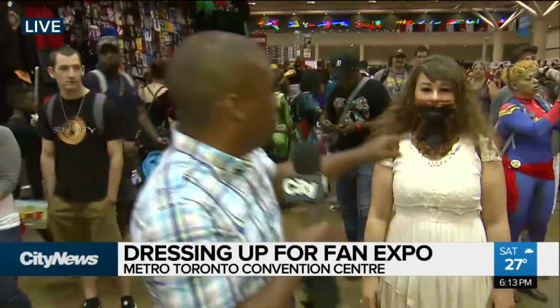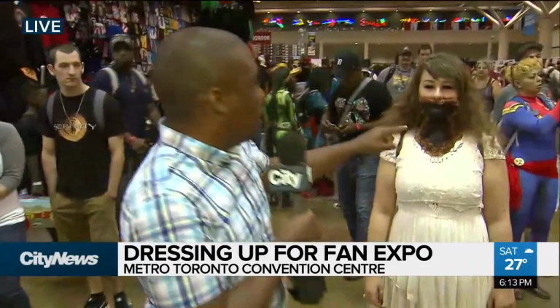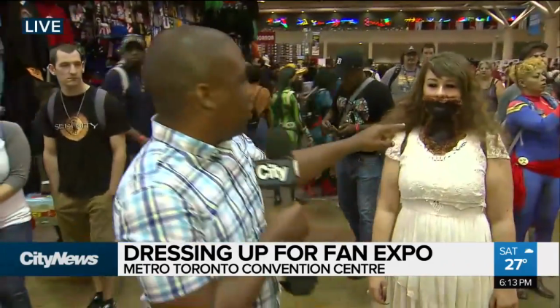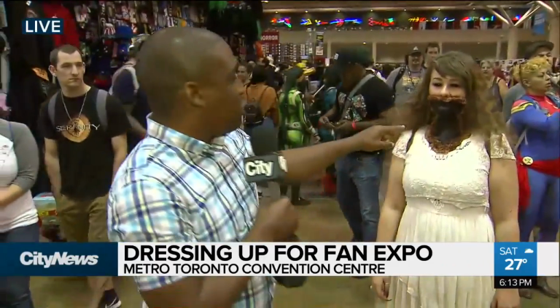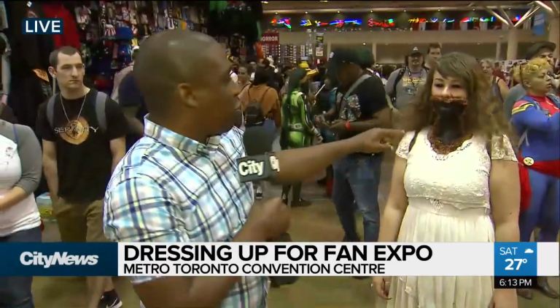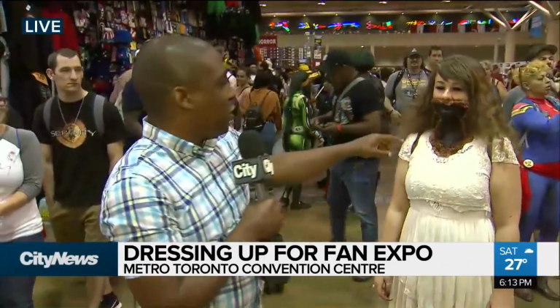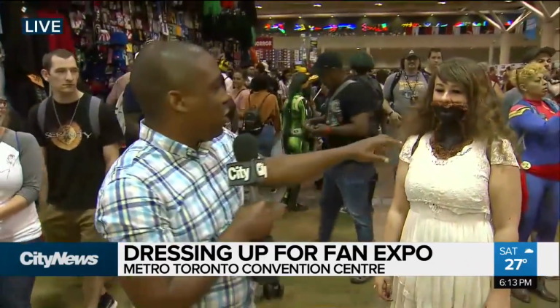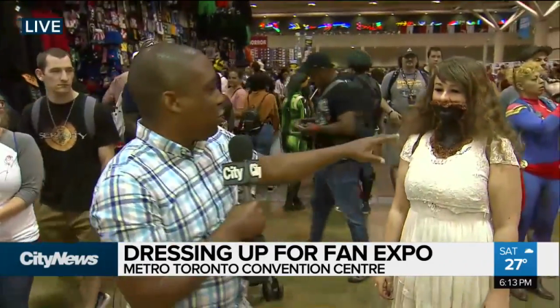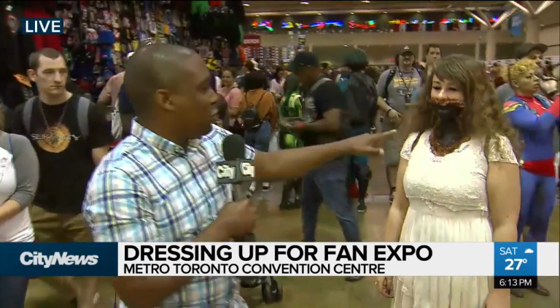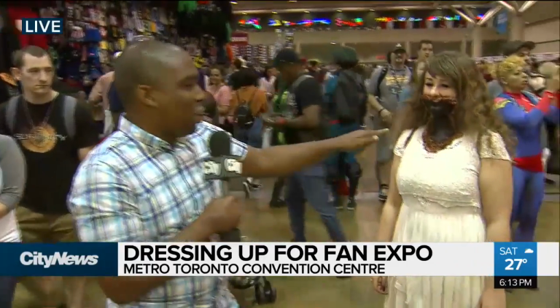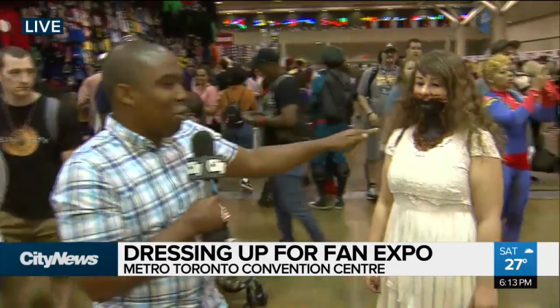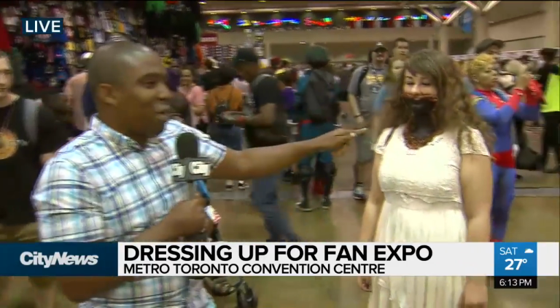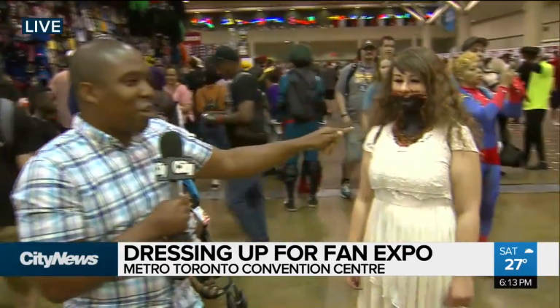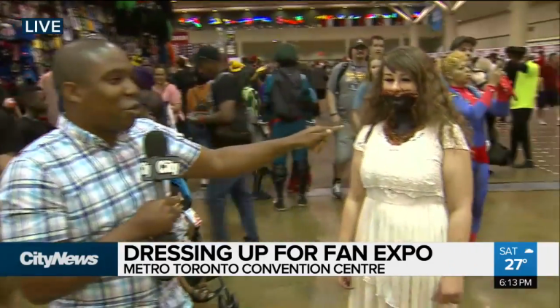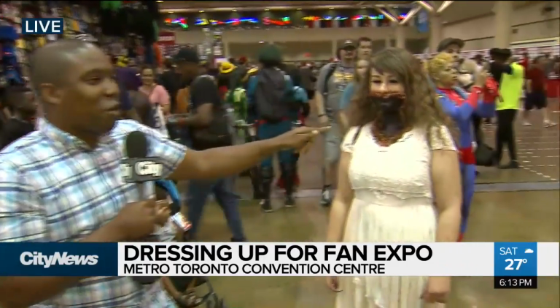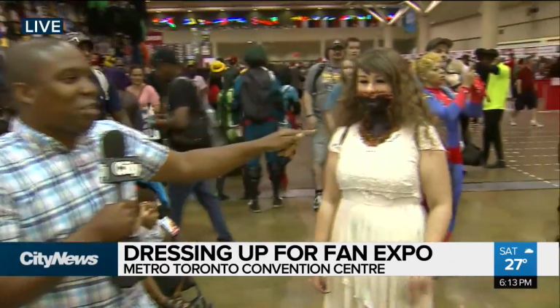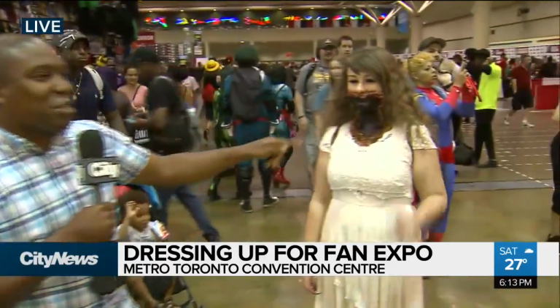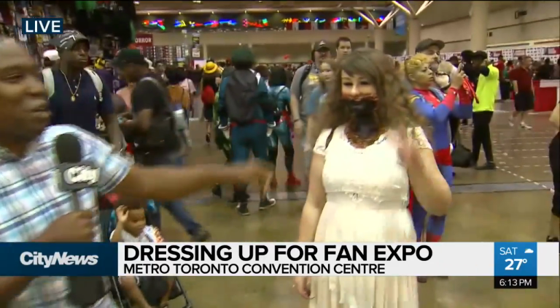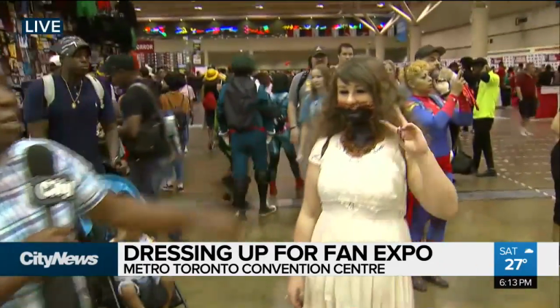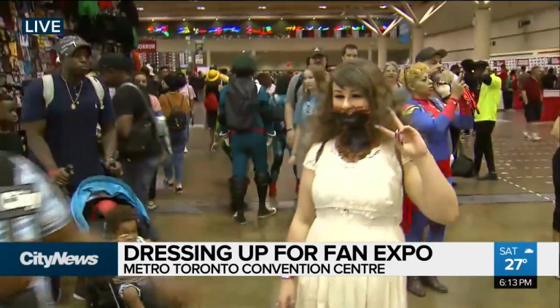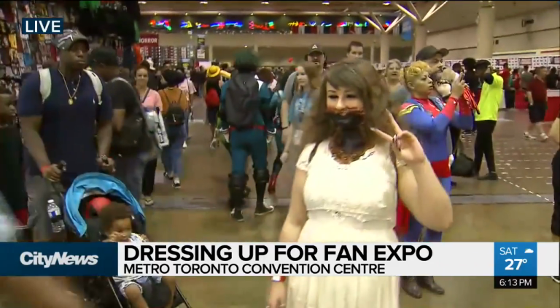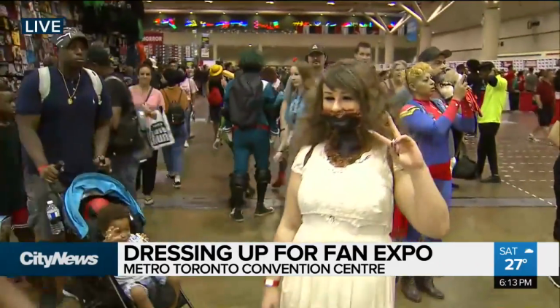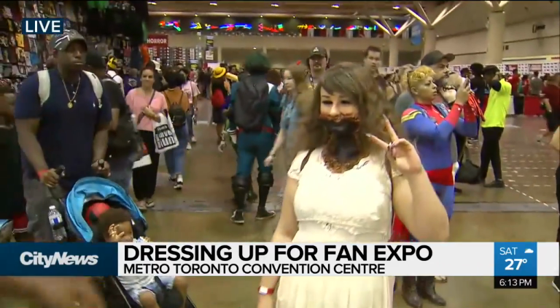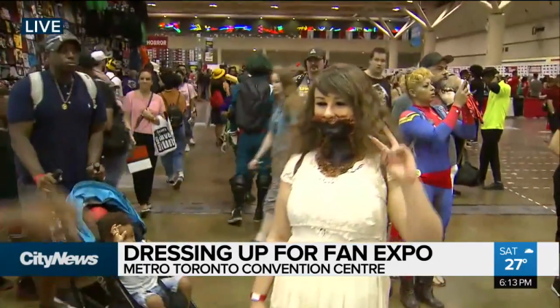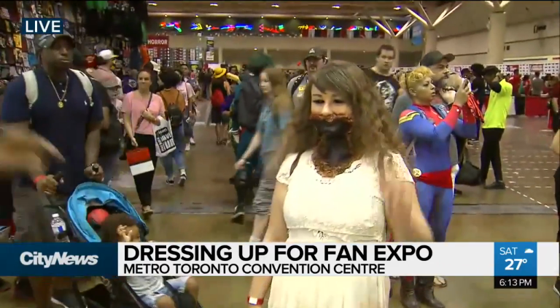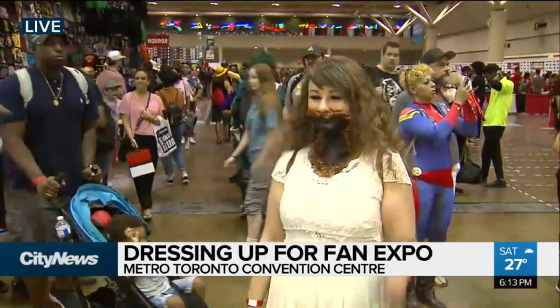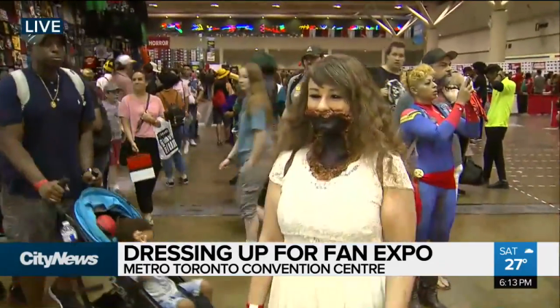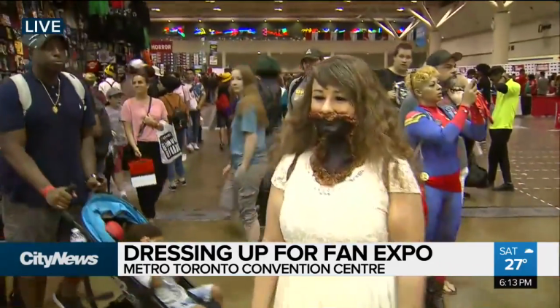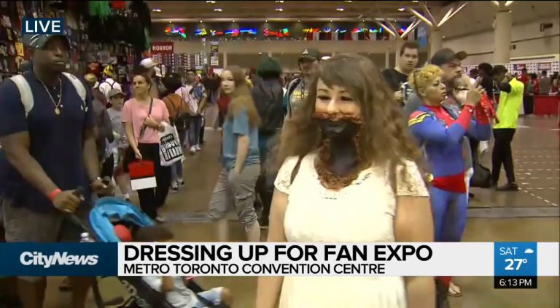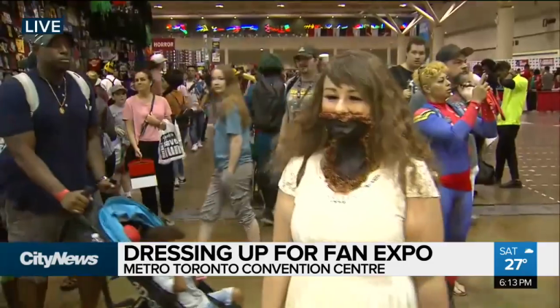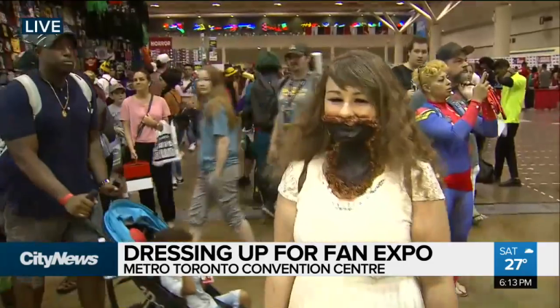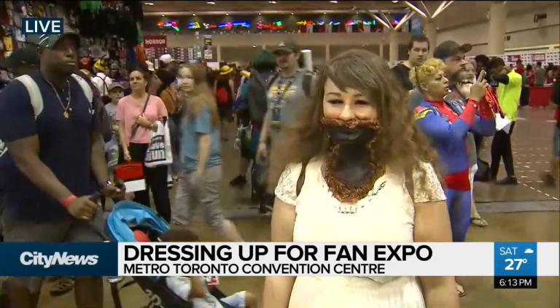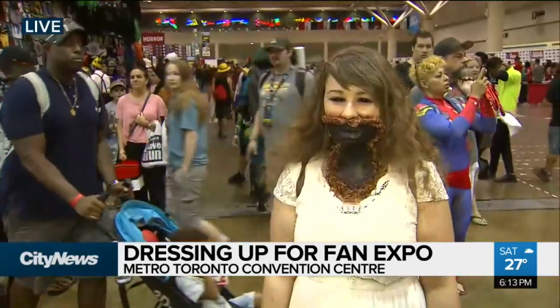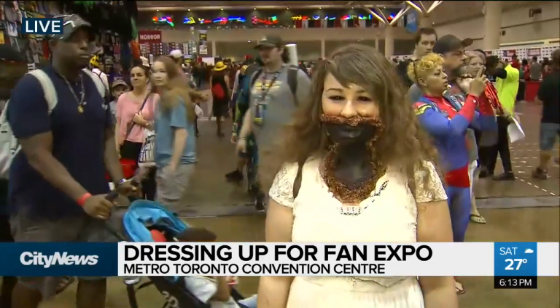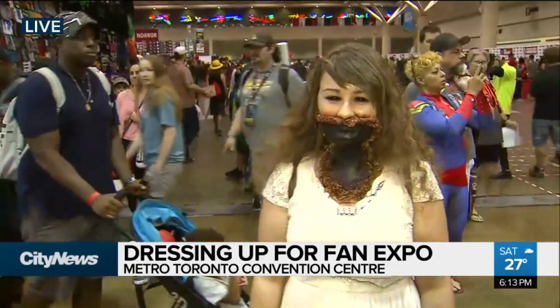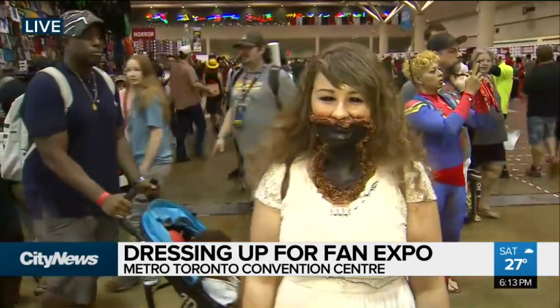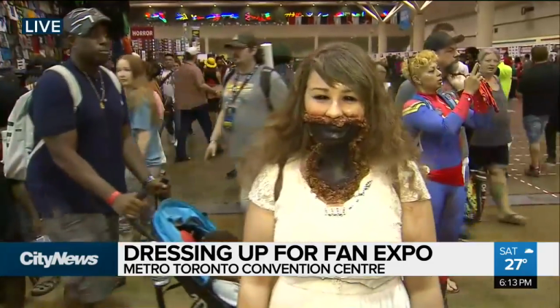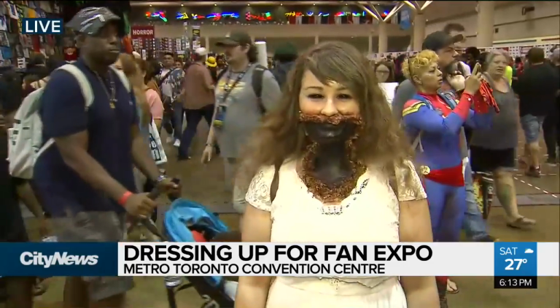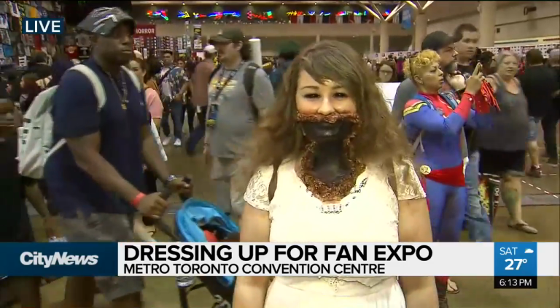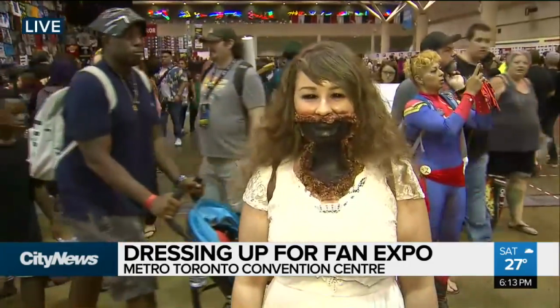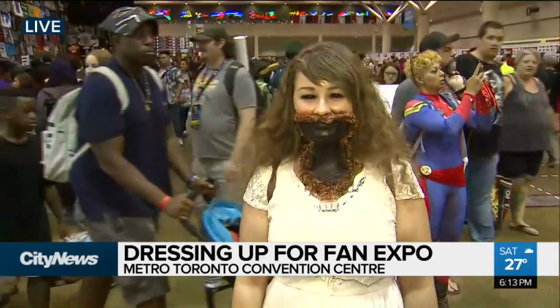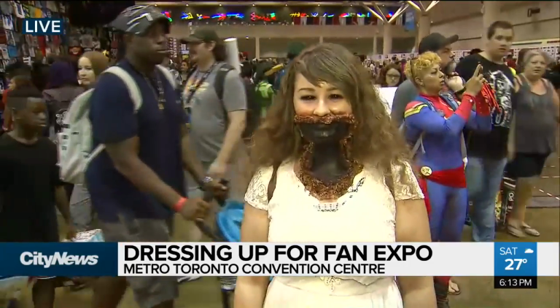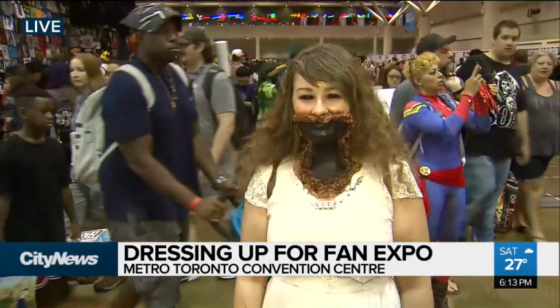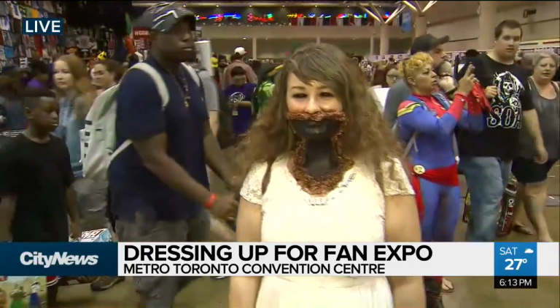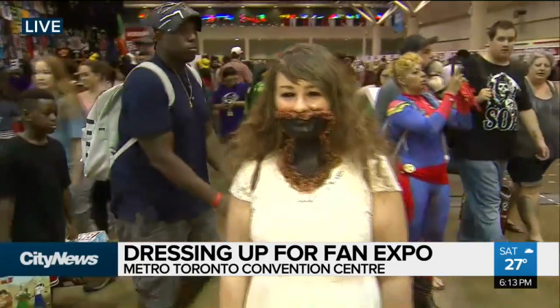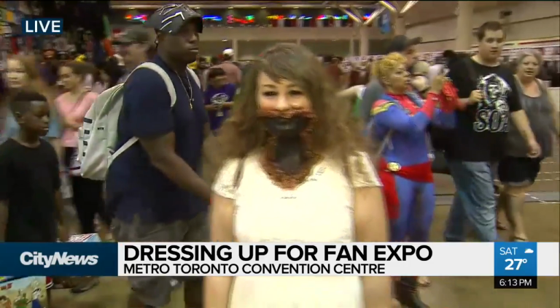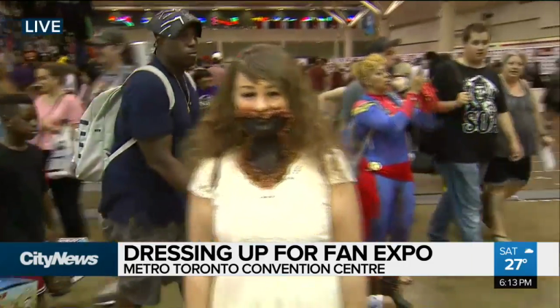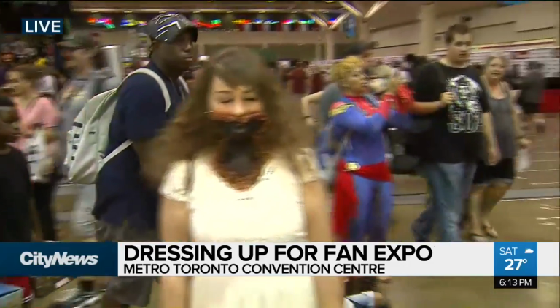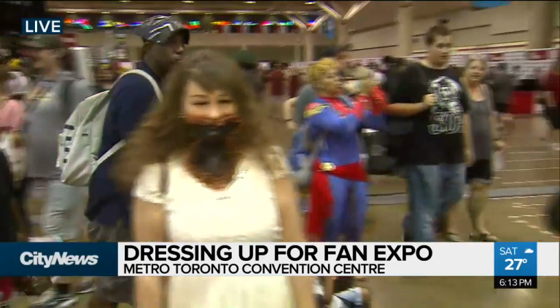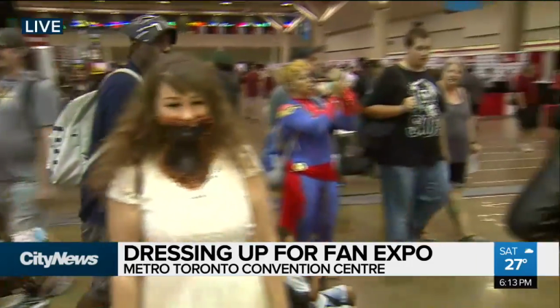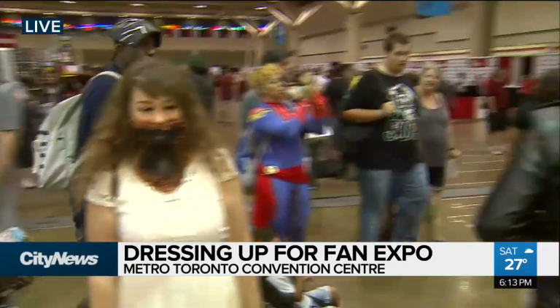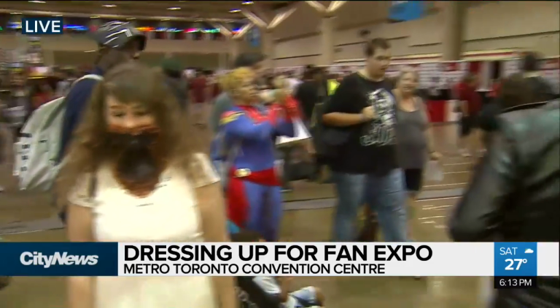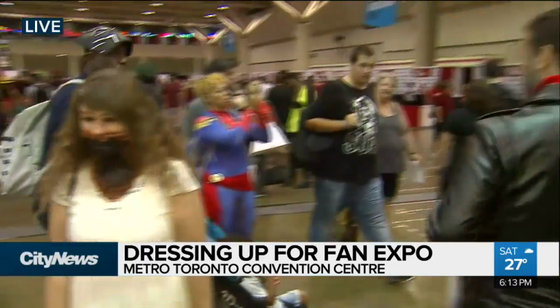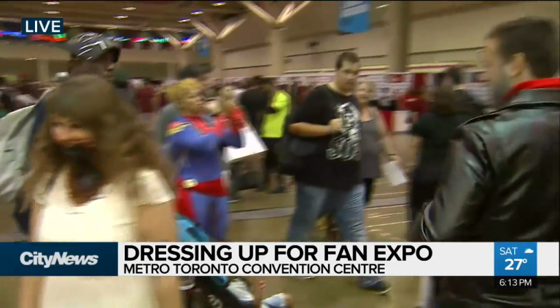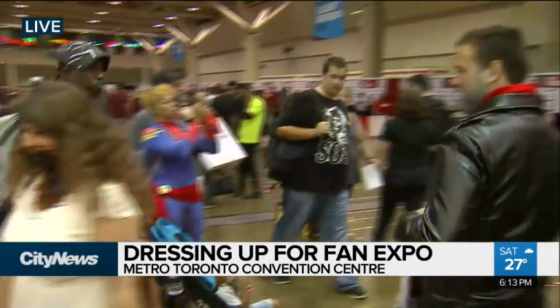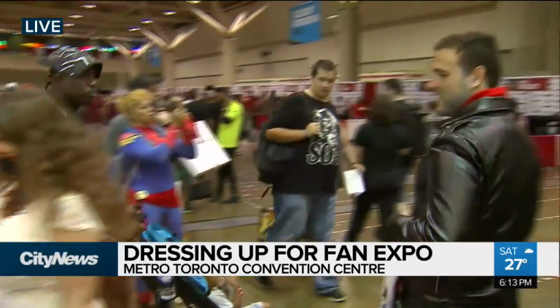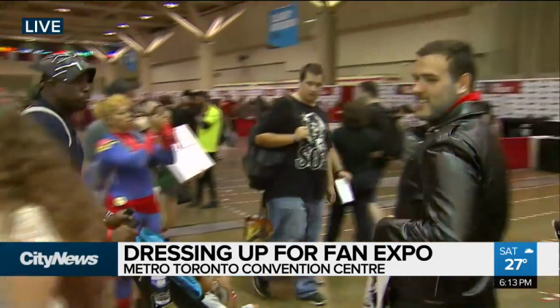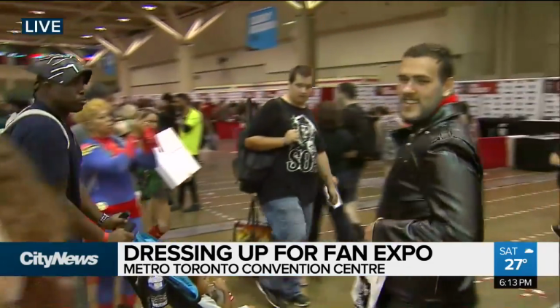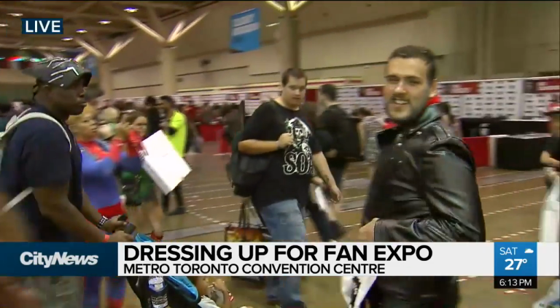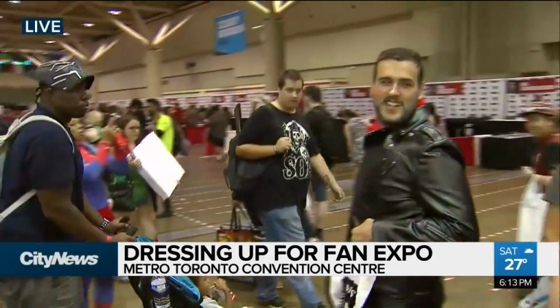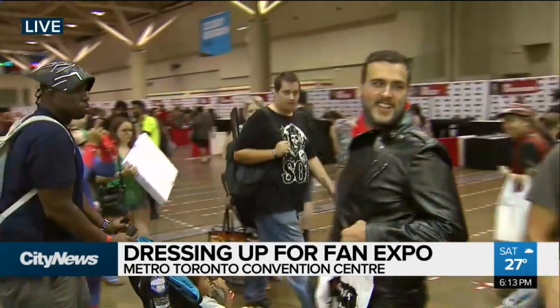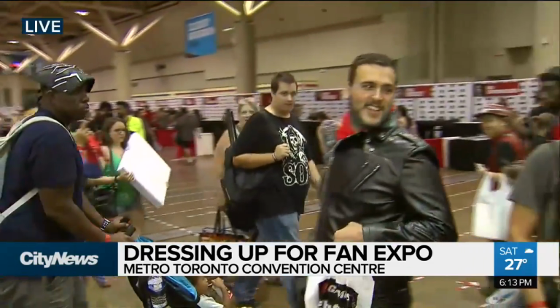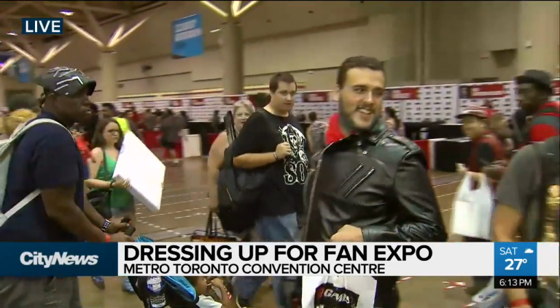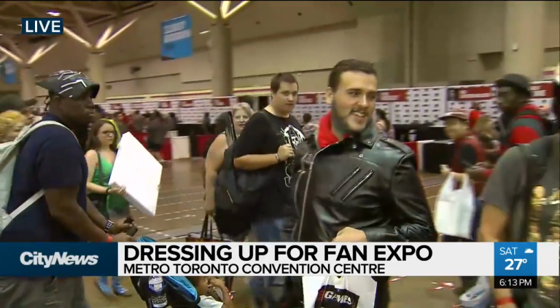And you got this right here — check out that crazy costume. There are also stars here and people are getting autographs from some of their favorite stars.